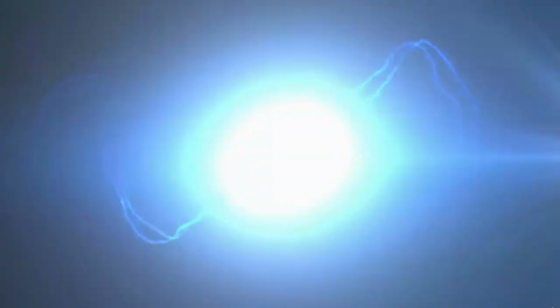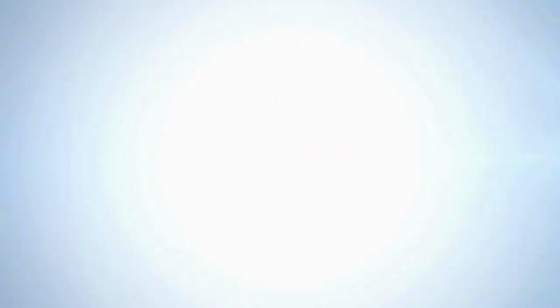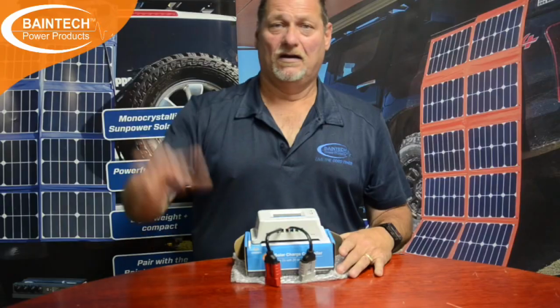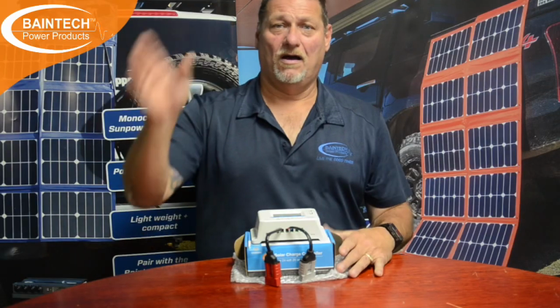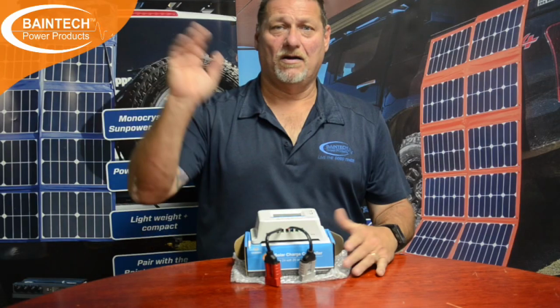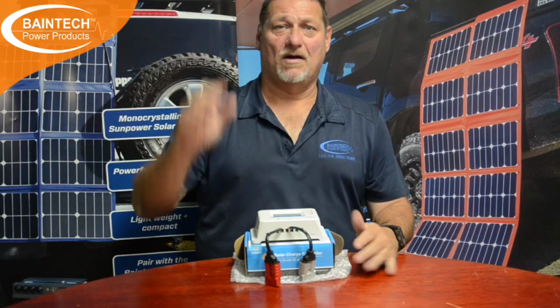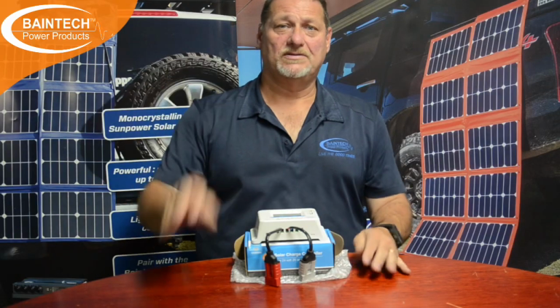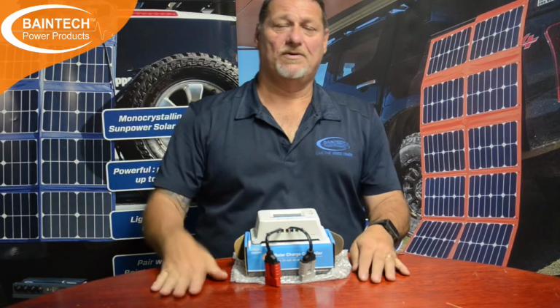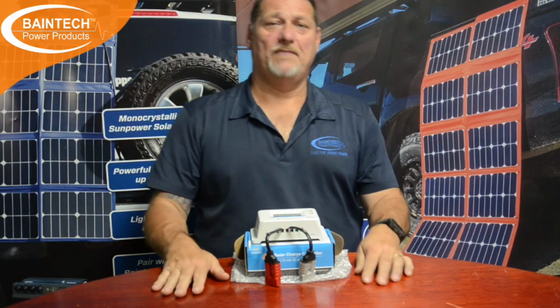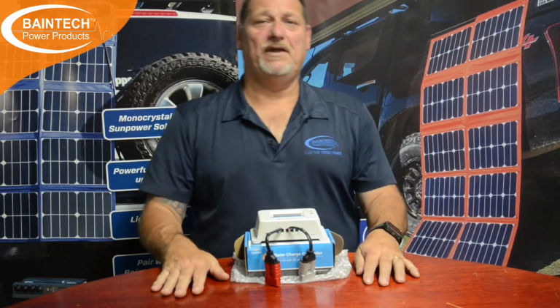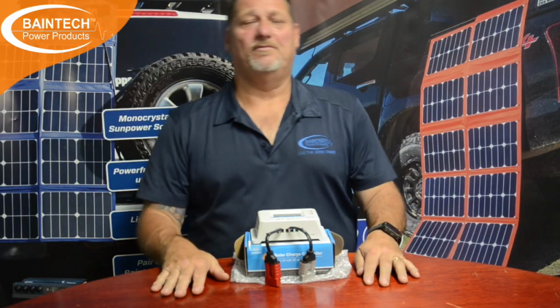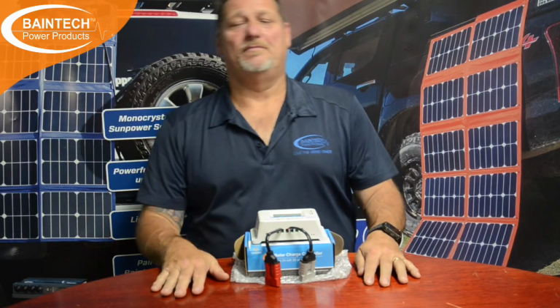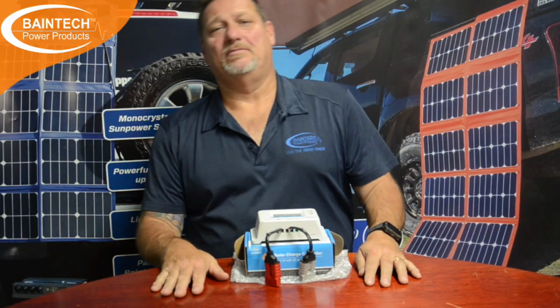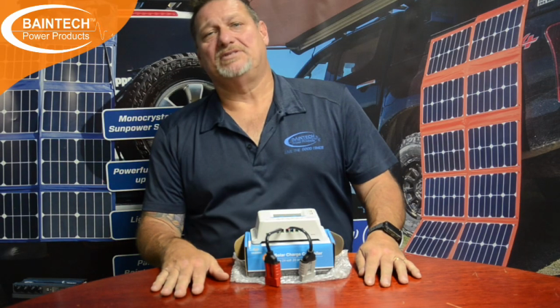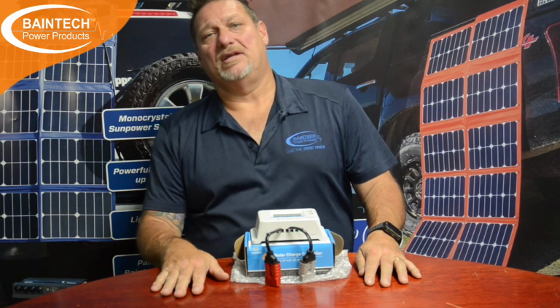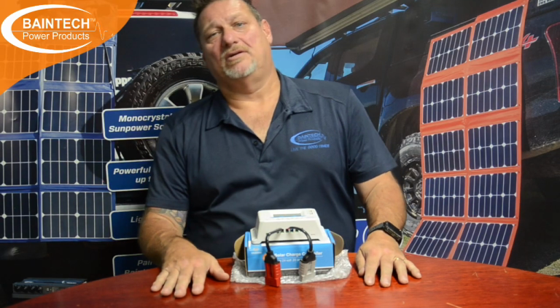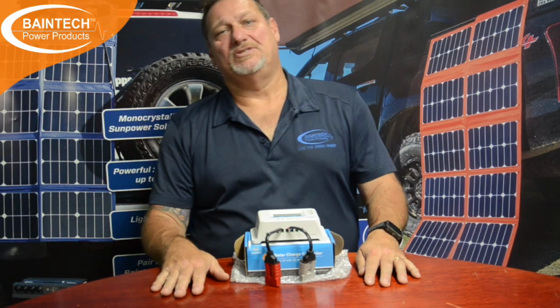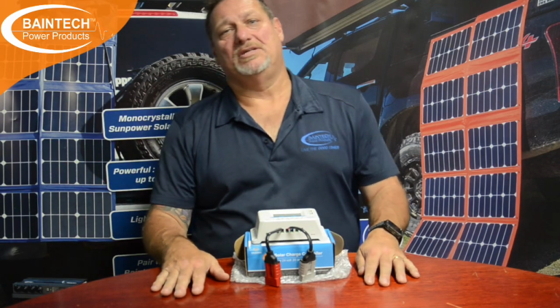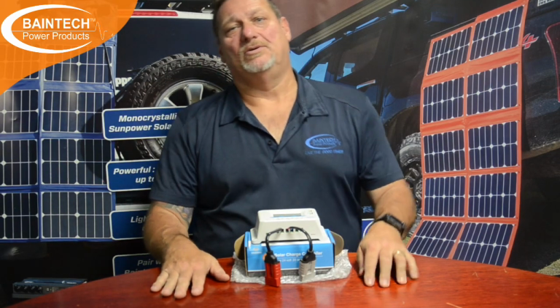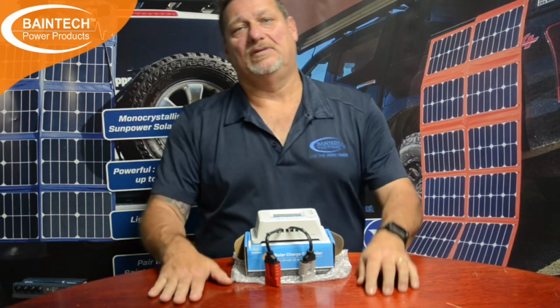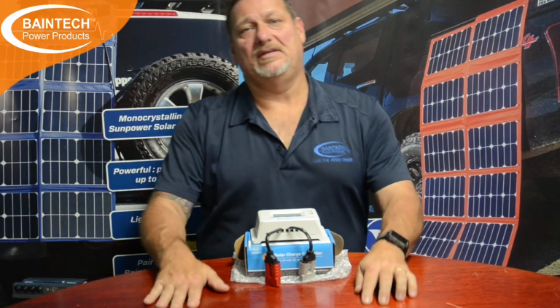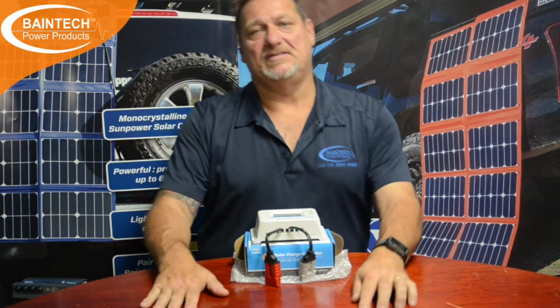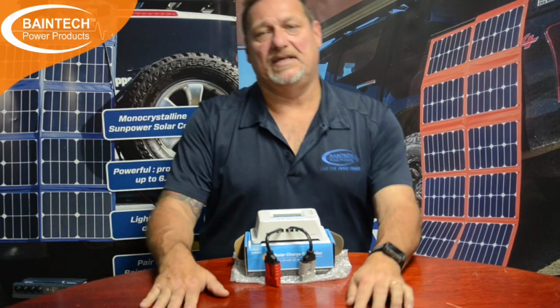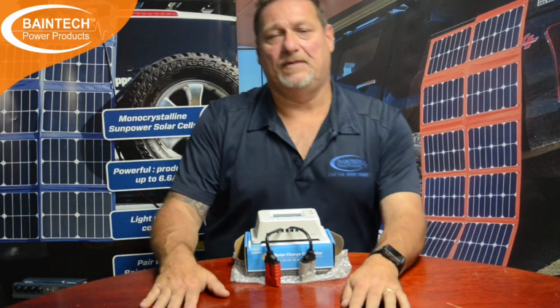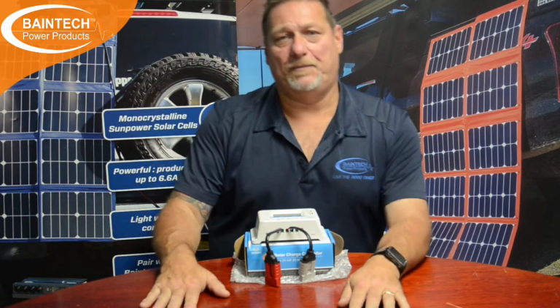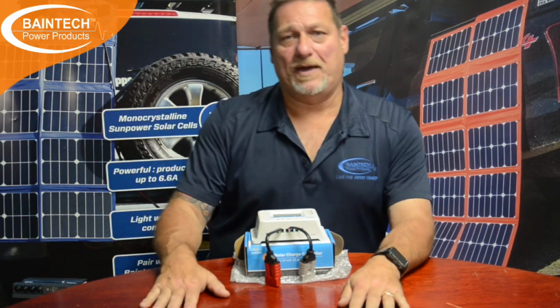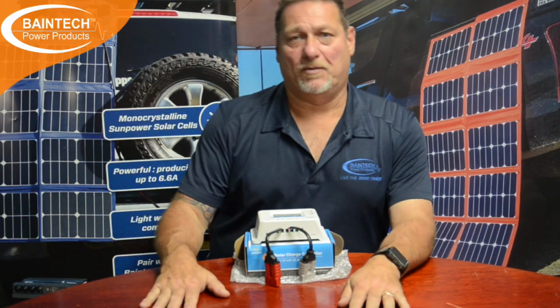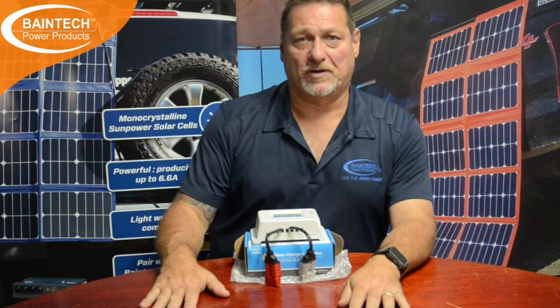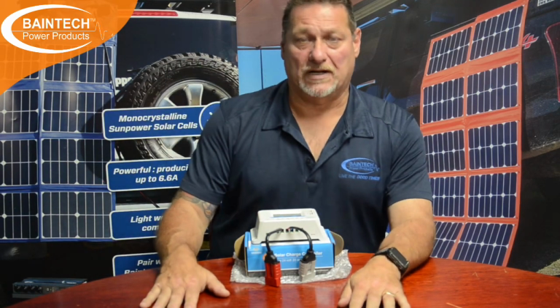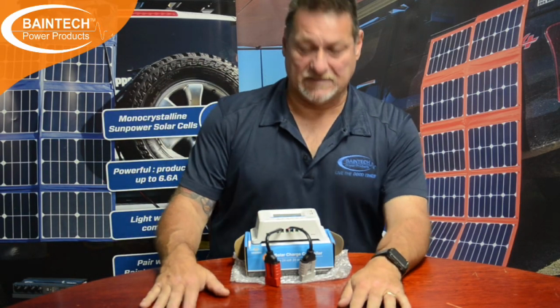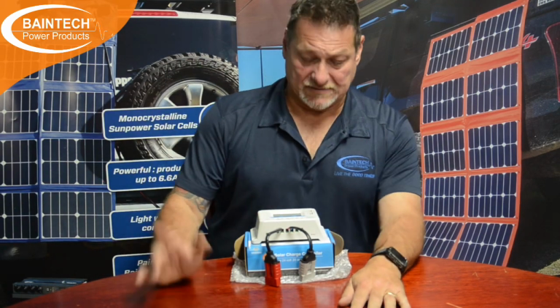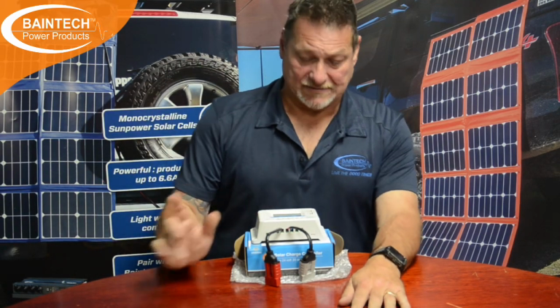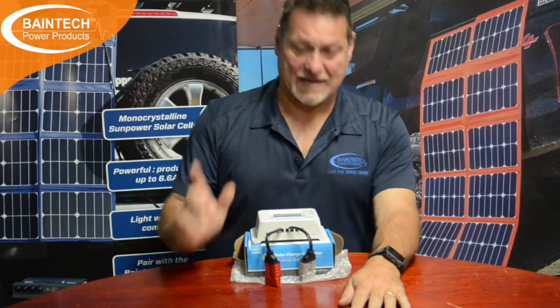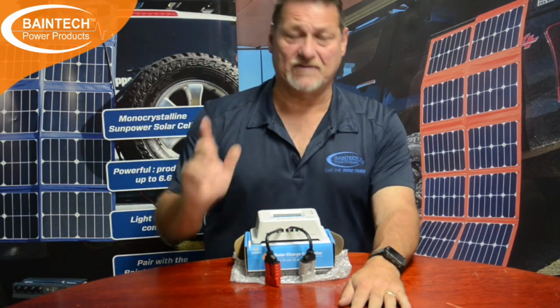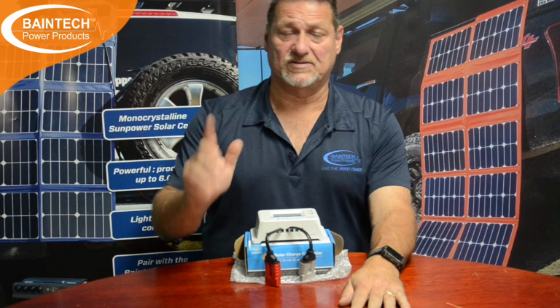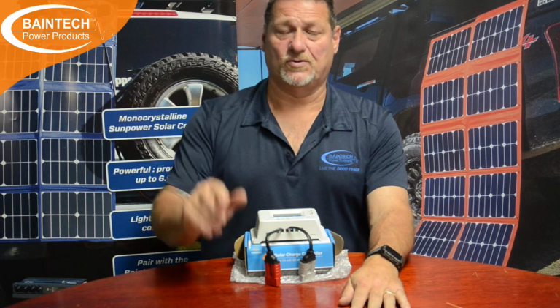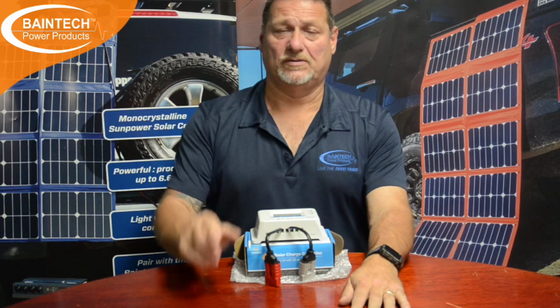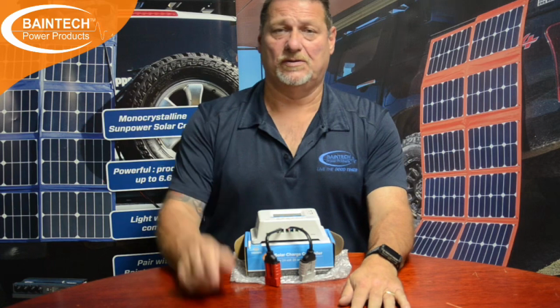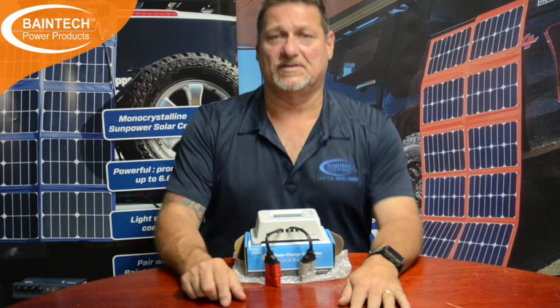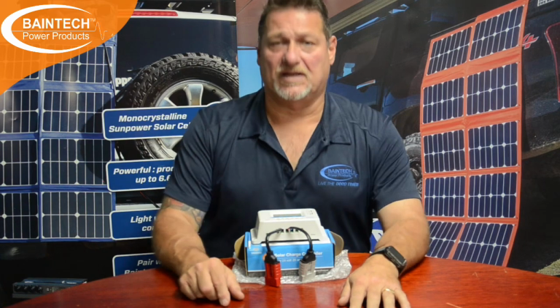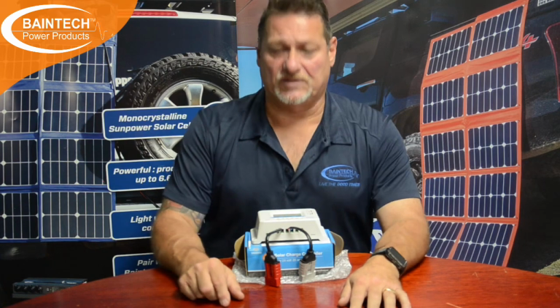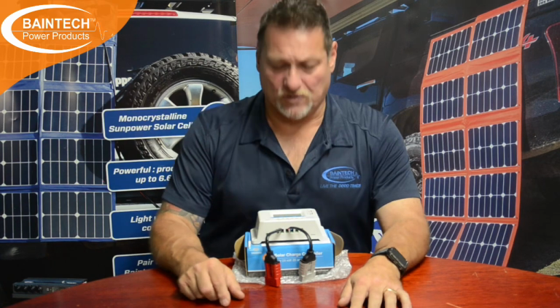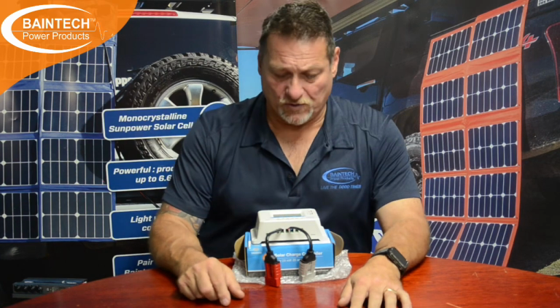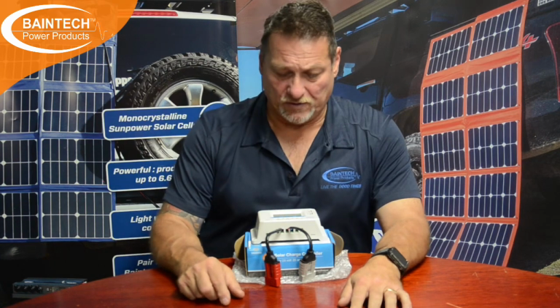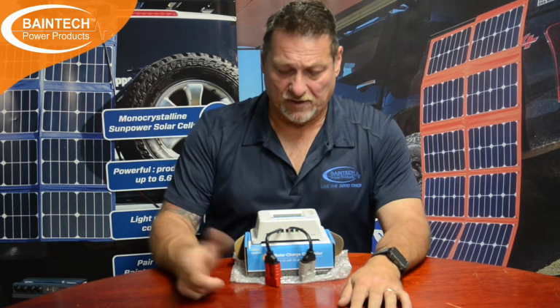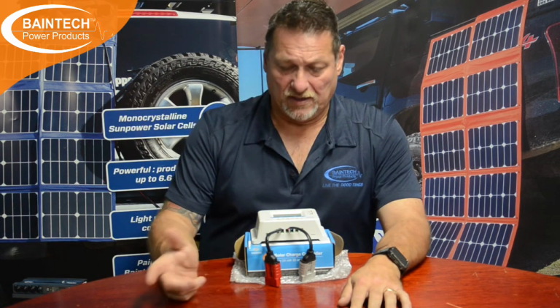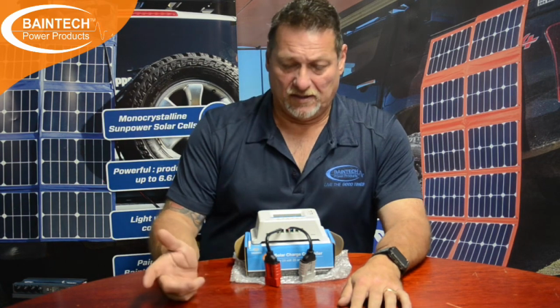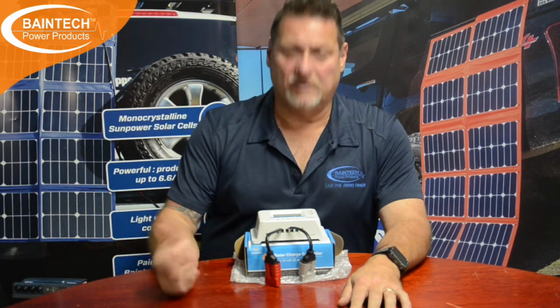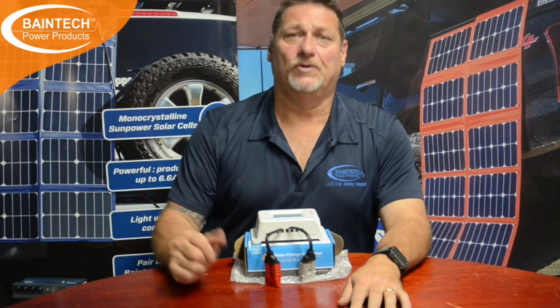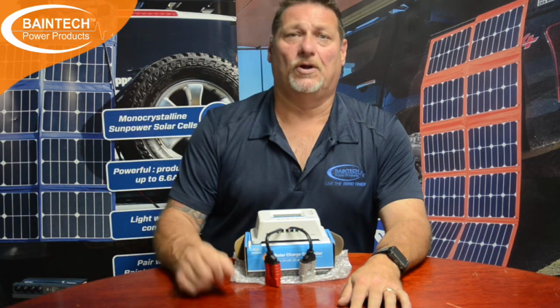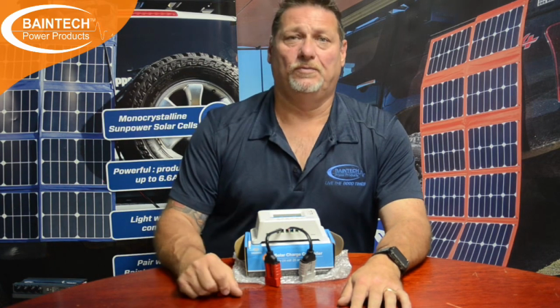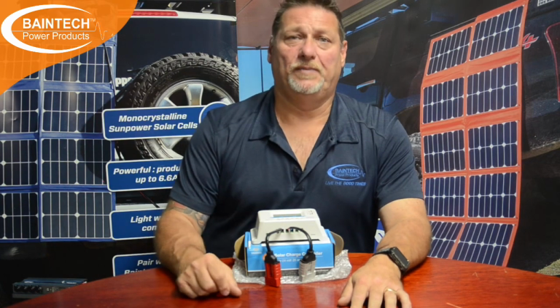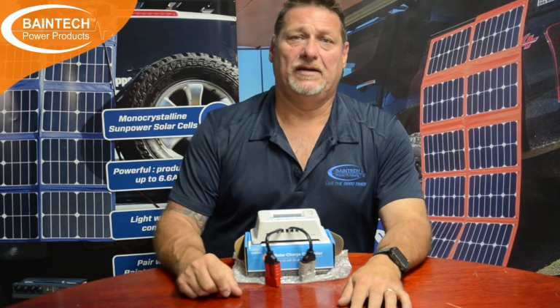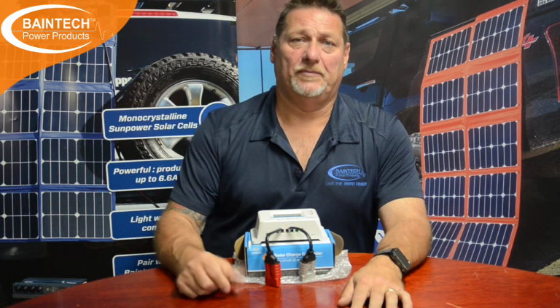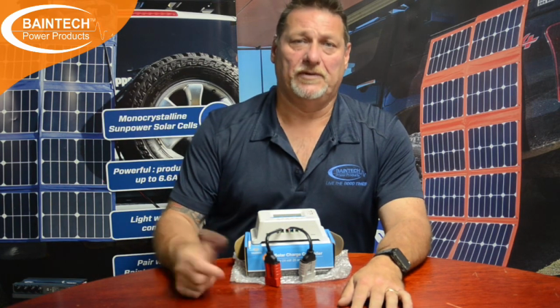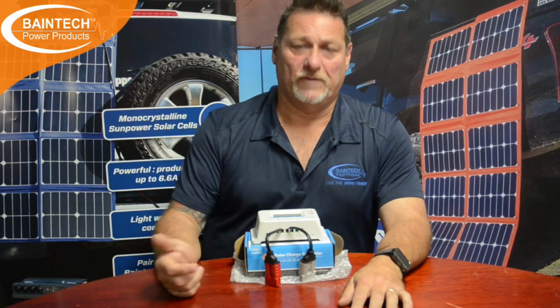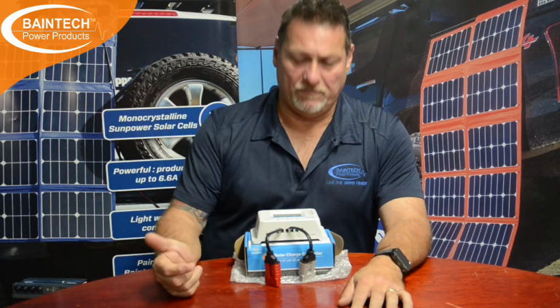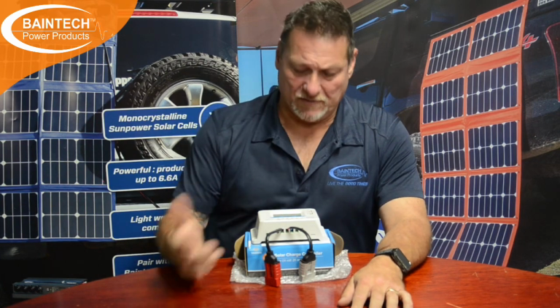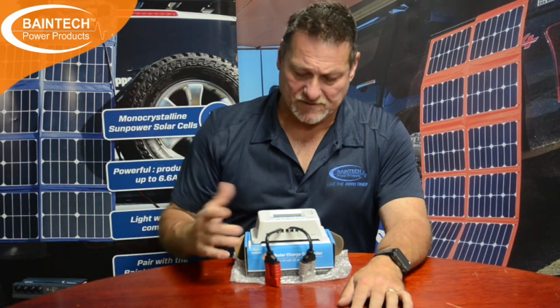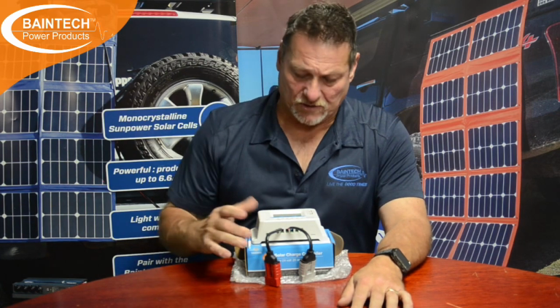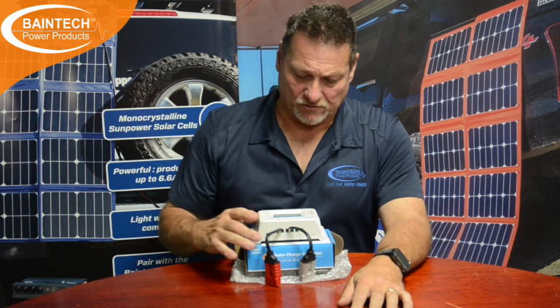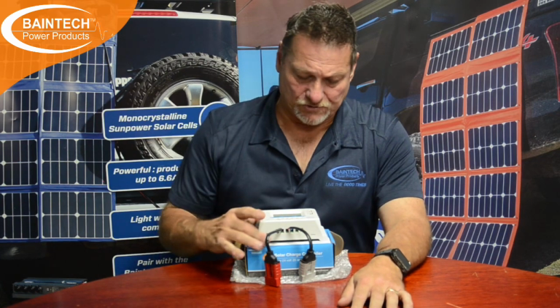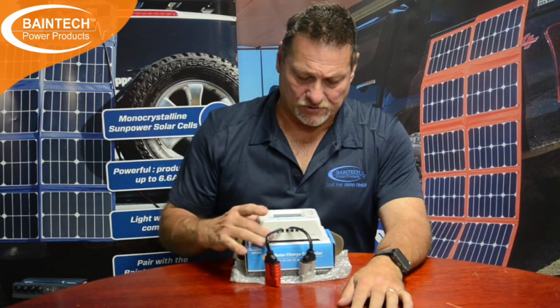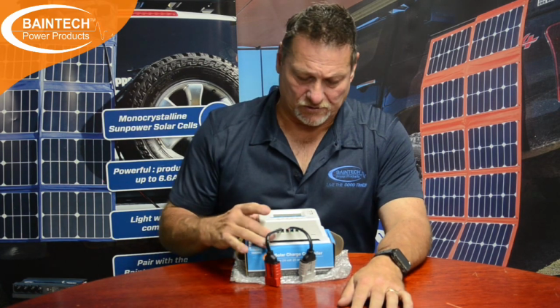Hi guys, Graeme here from Vamish Technology, your leaders in power products. Today I just quickly want to touch on the good old PWM solar controller.